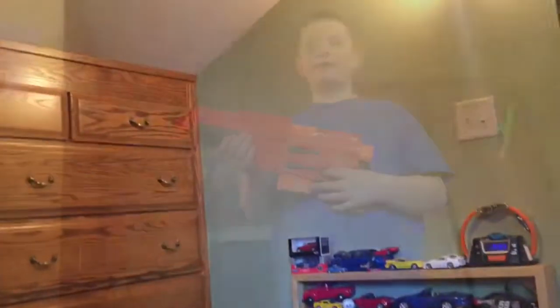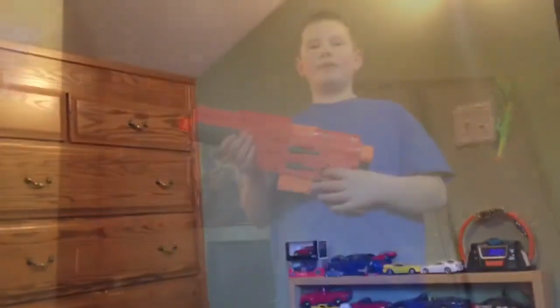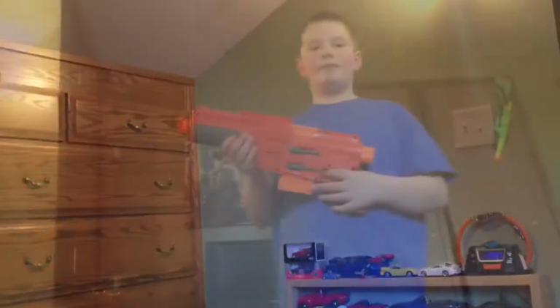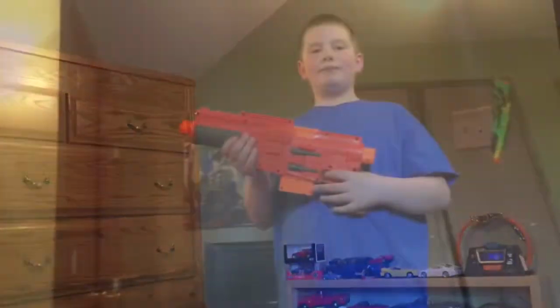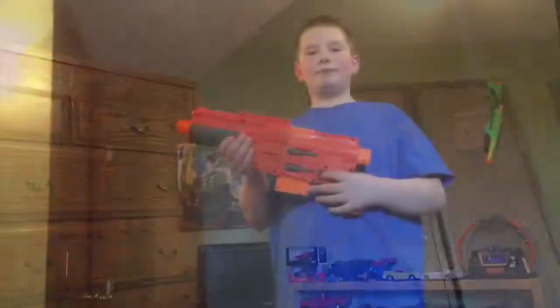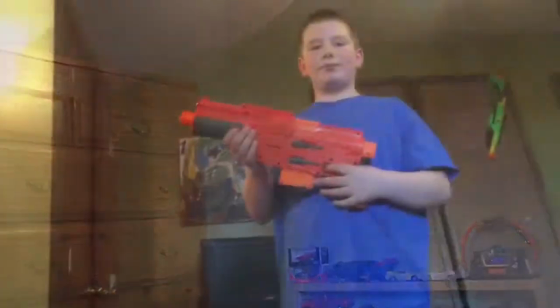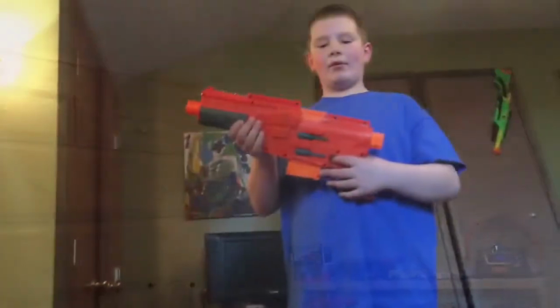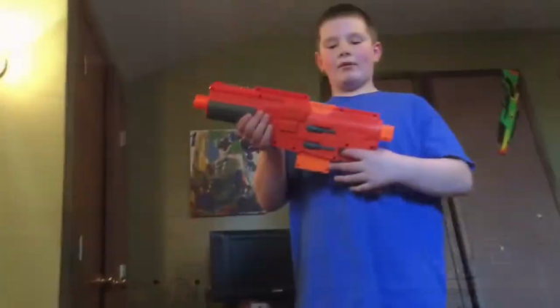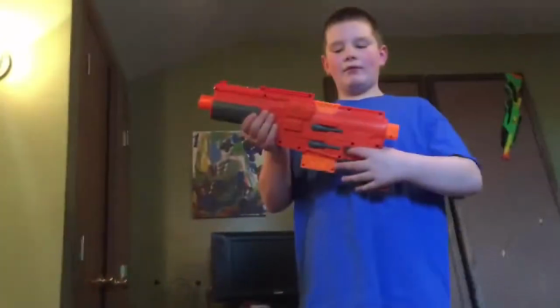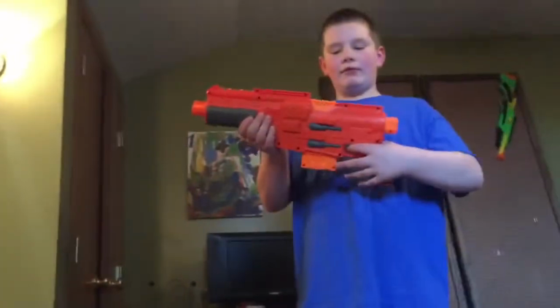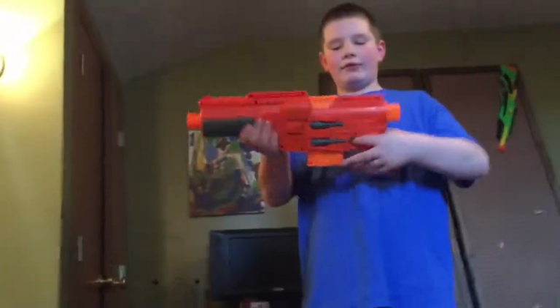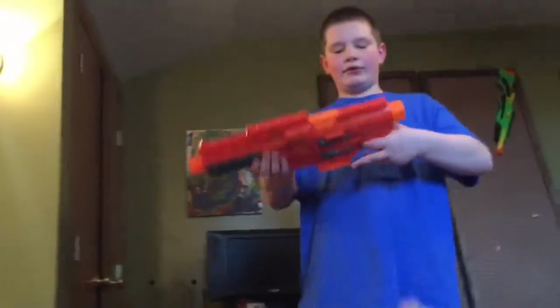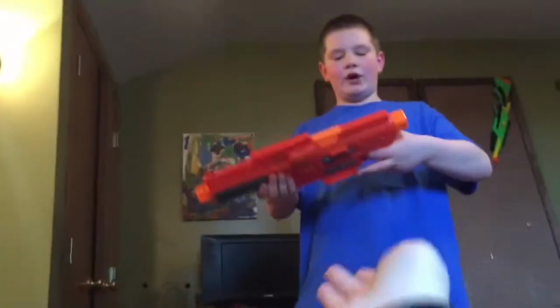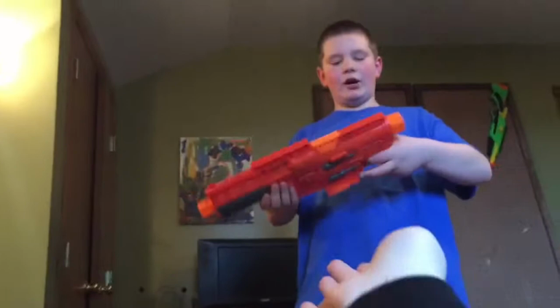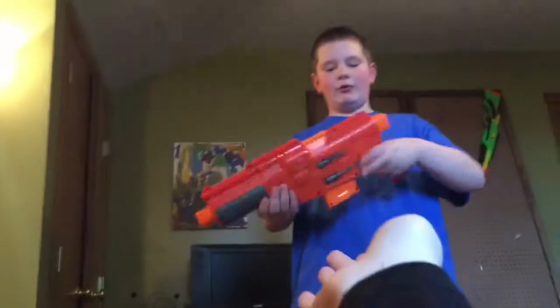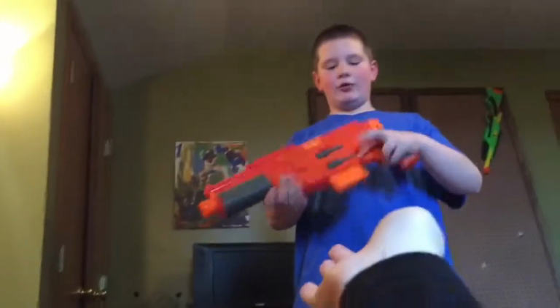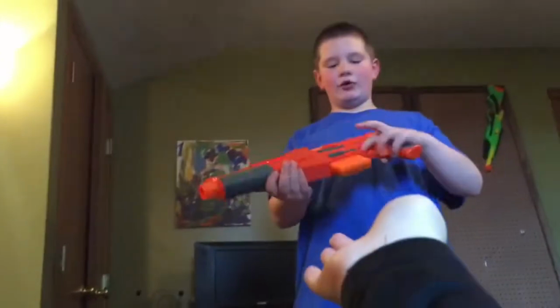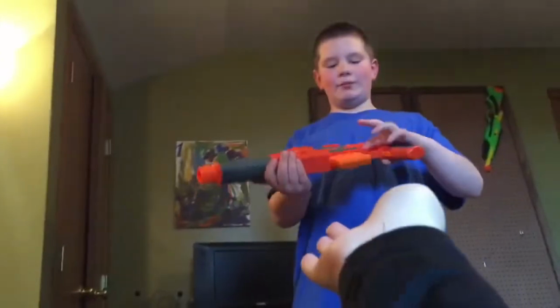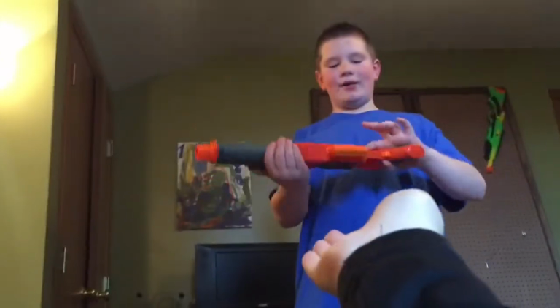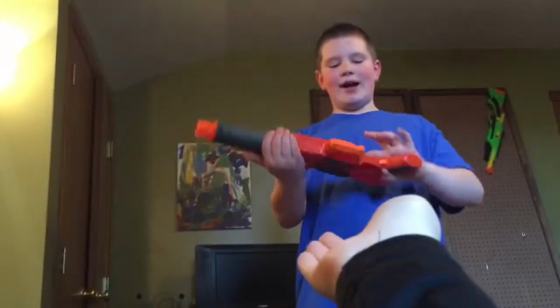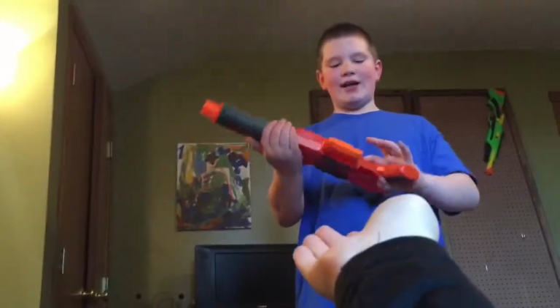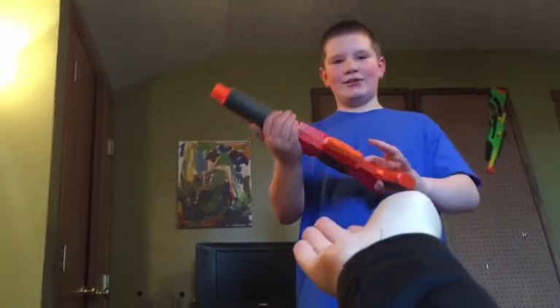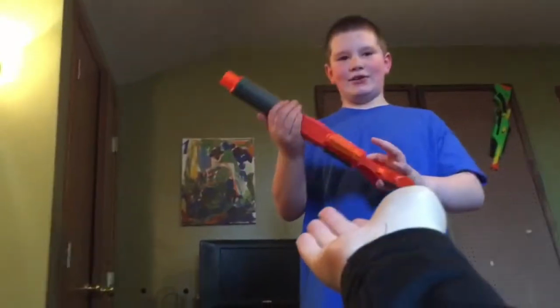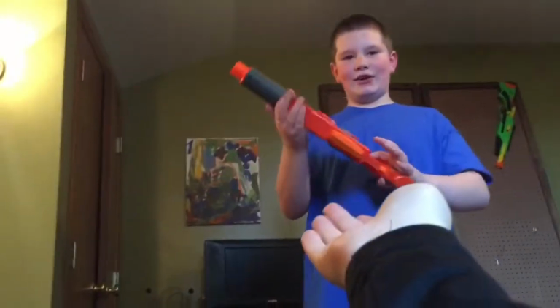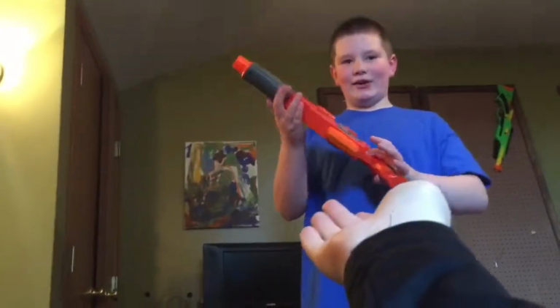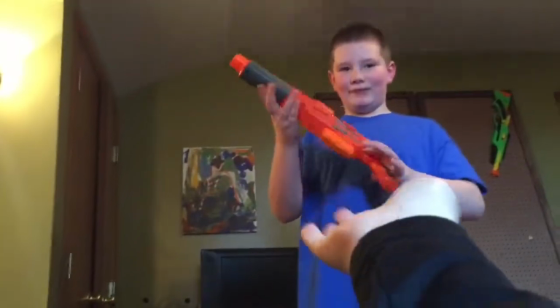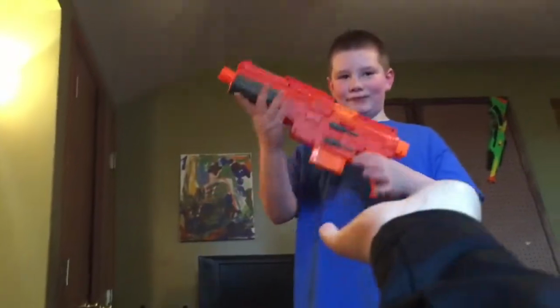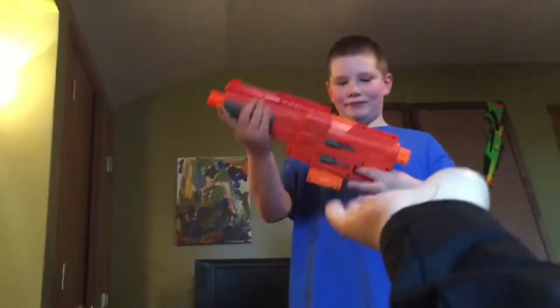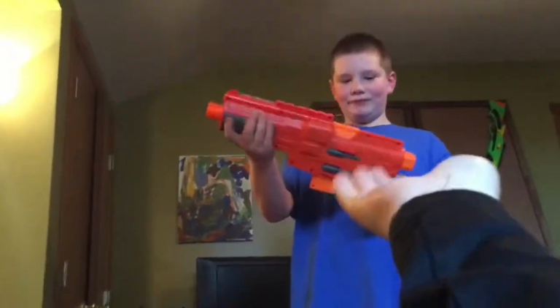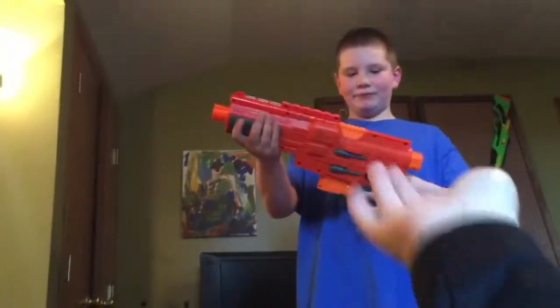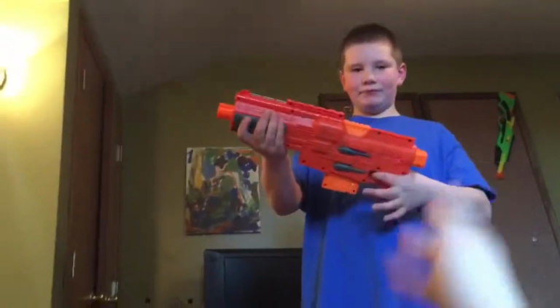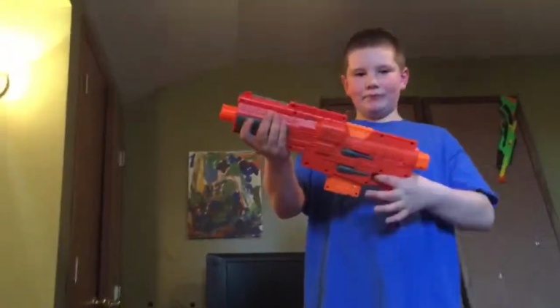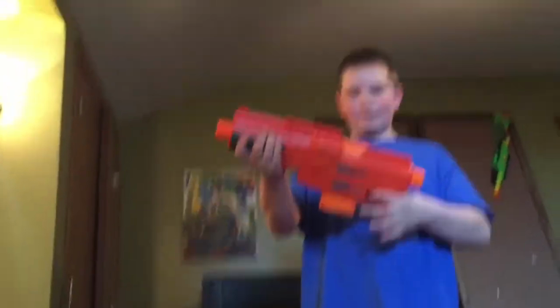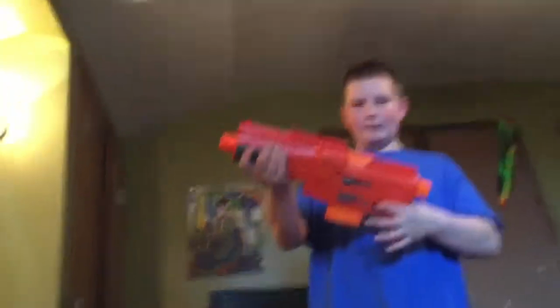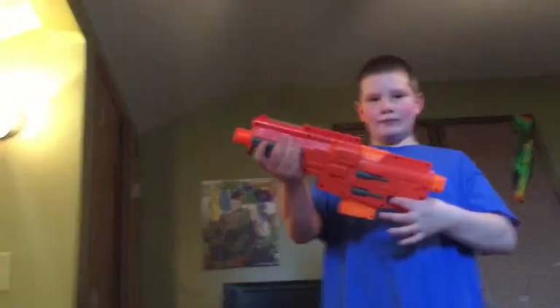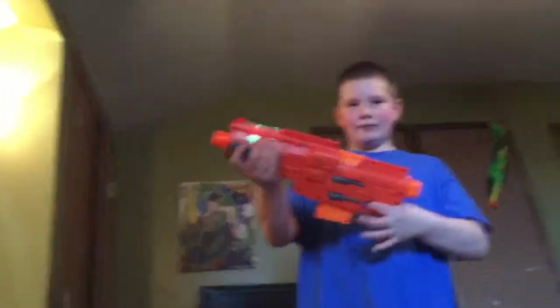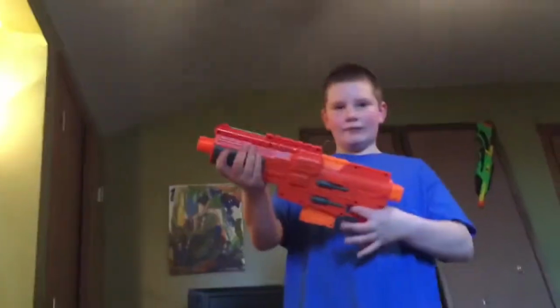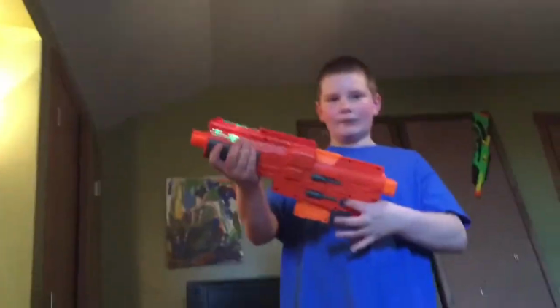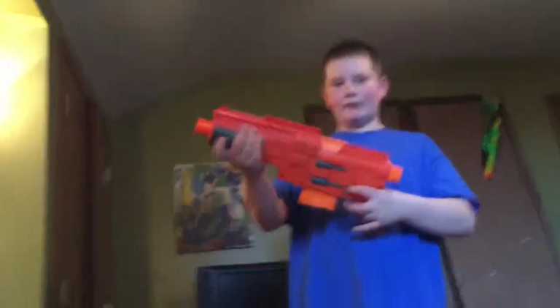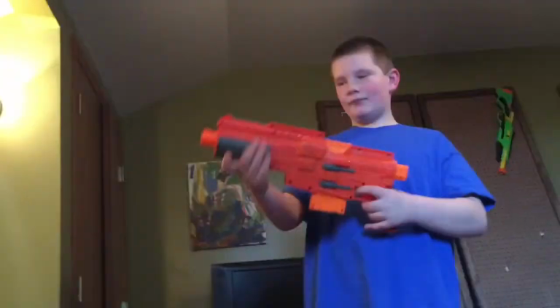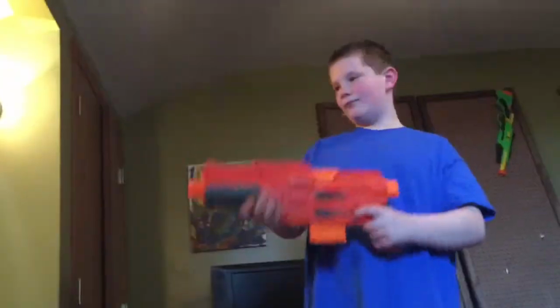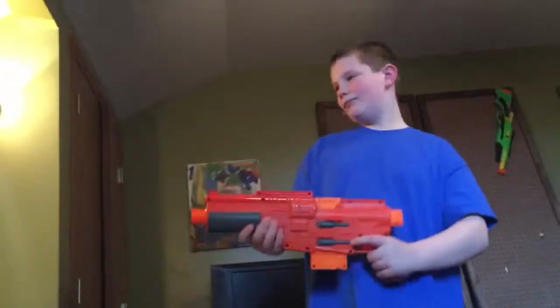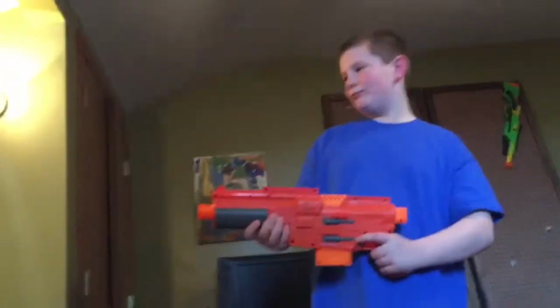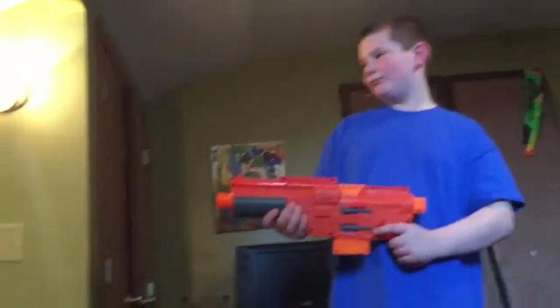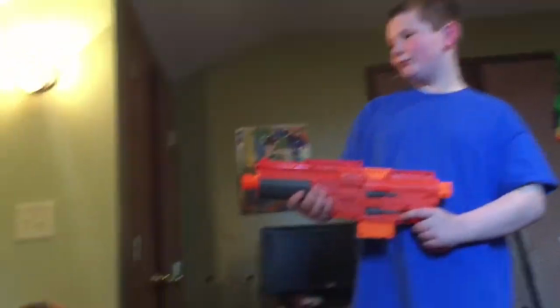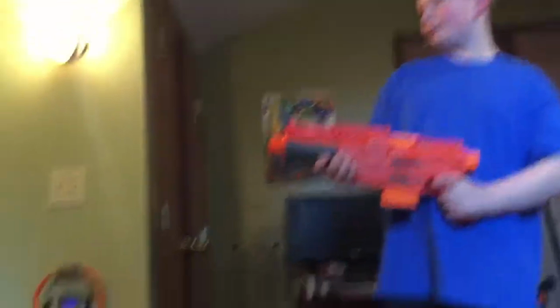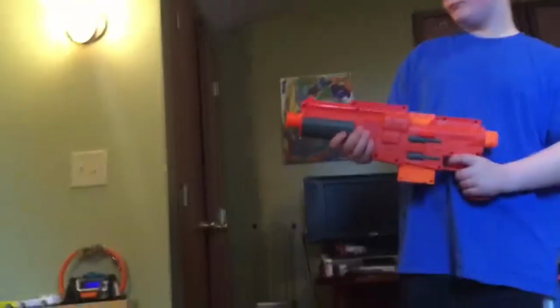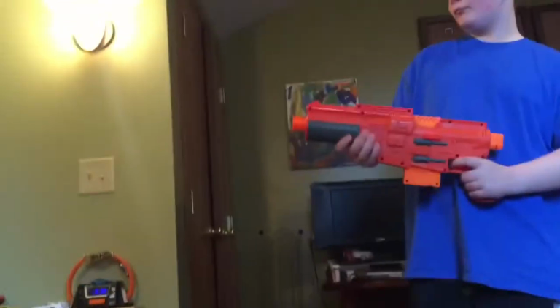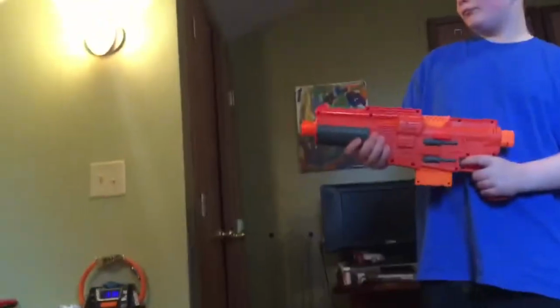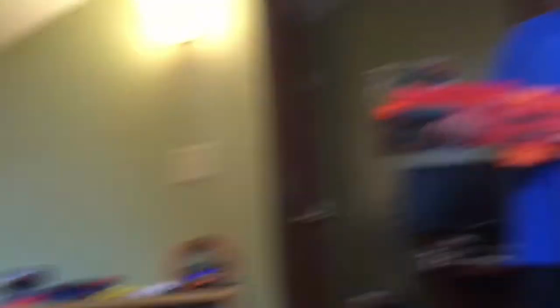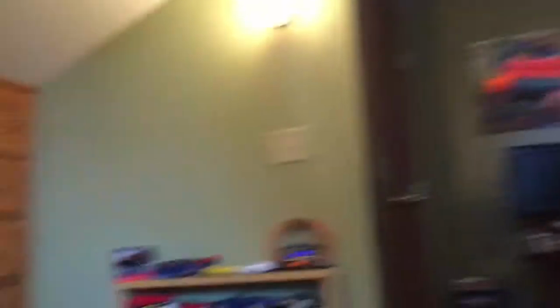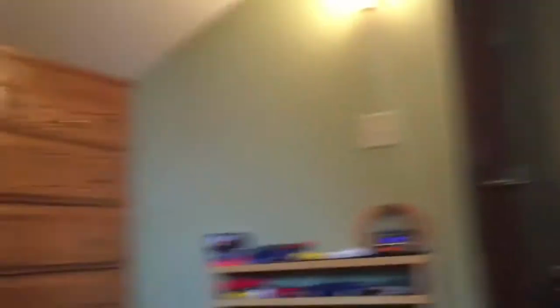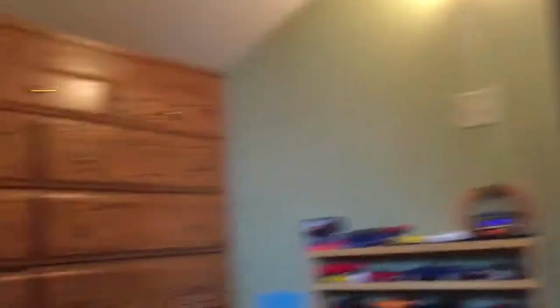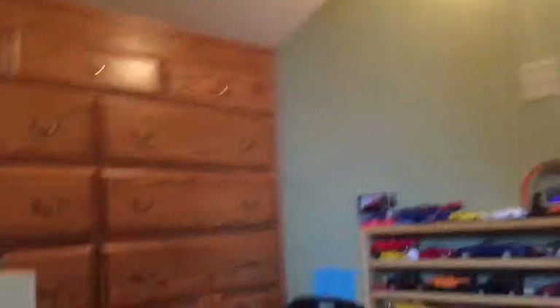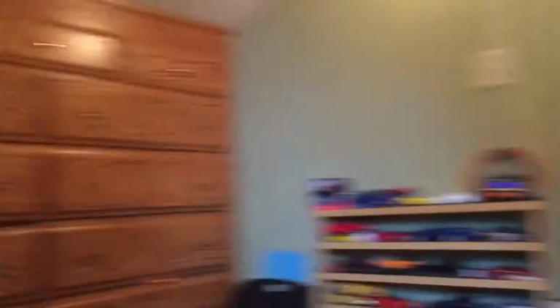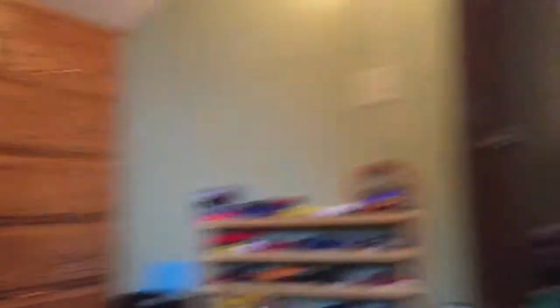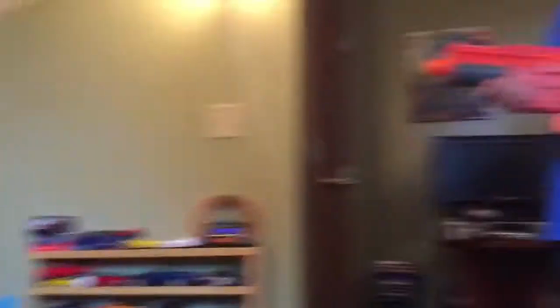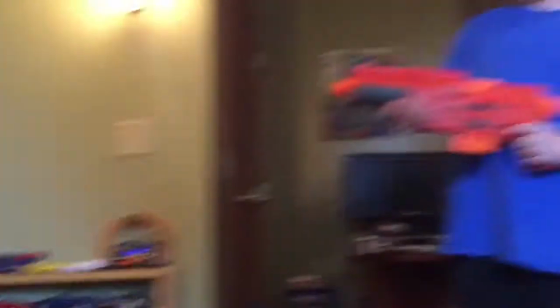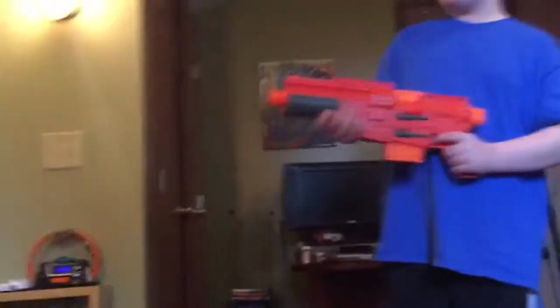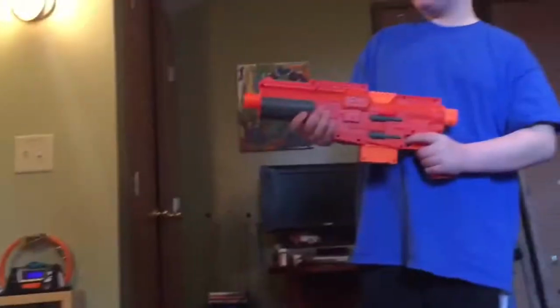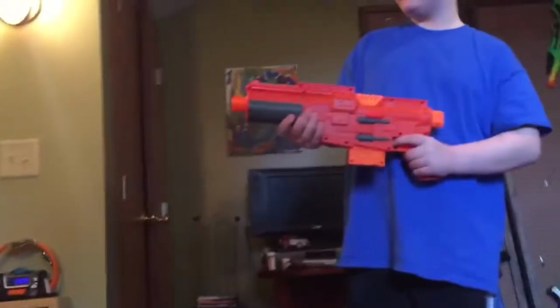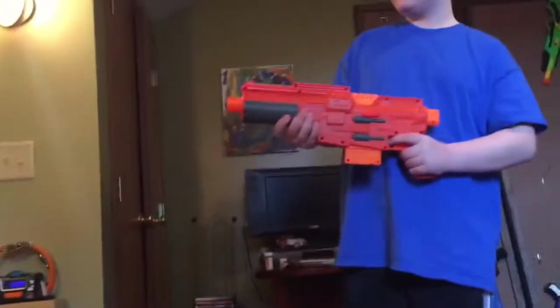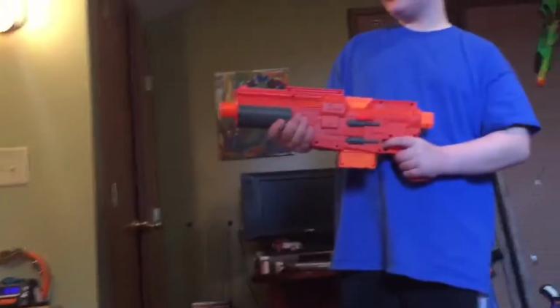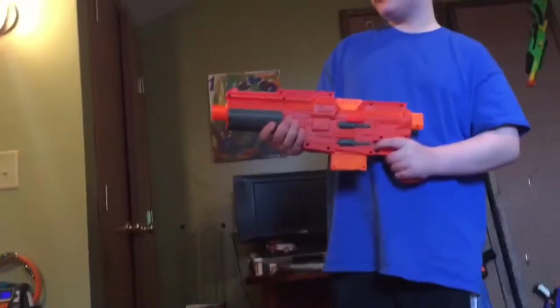We have a Star Wars Blaster. It takes a while.